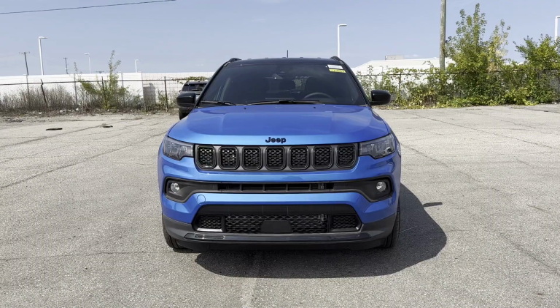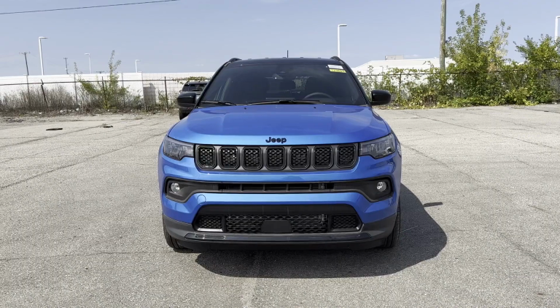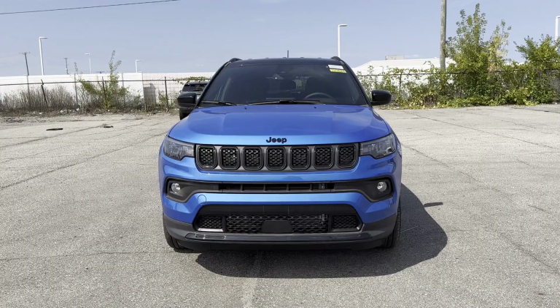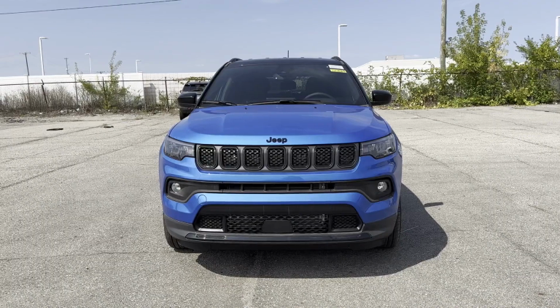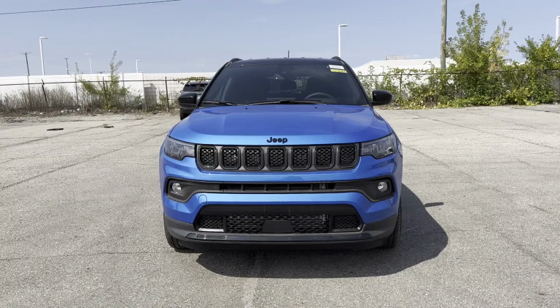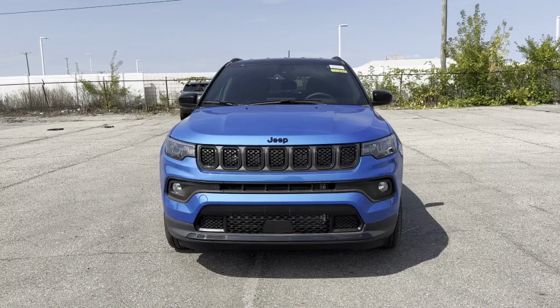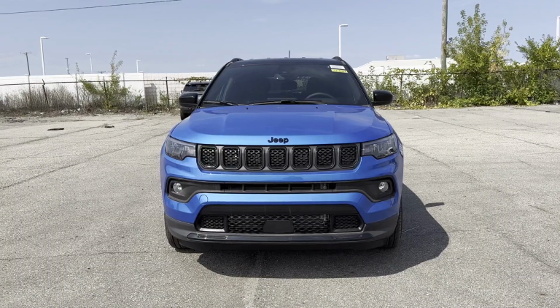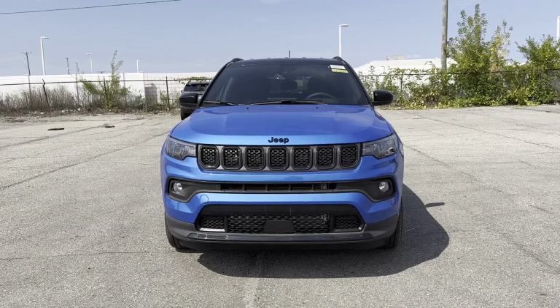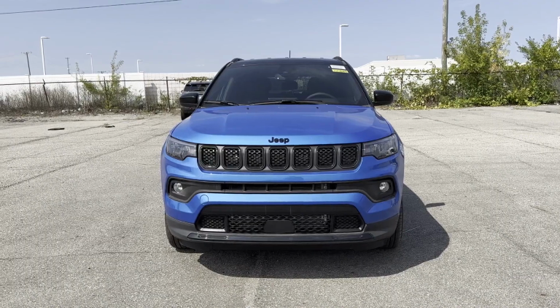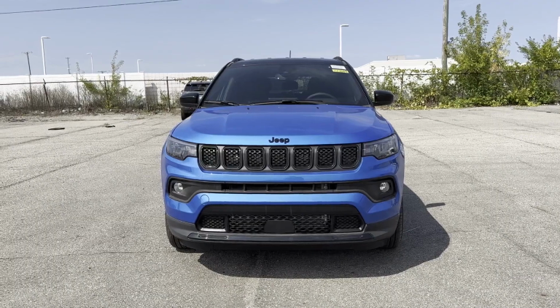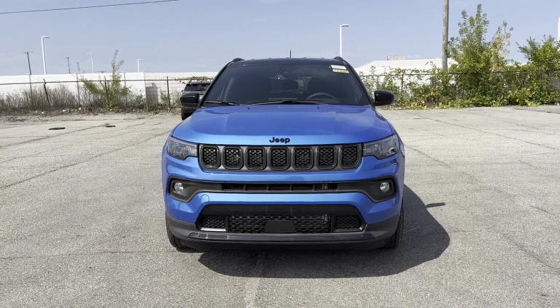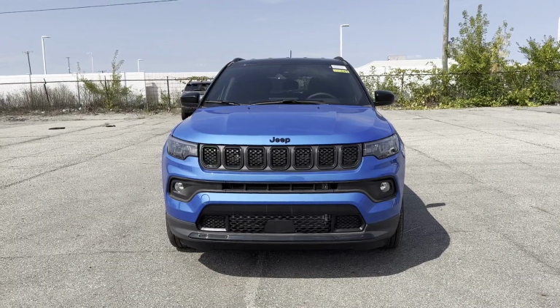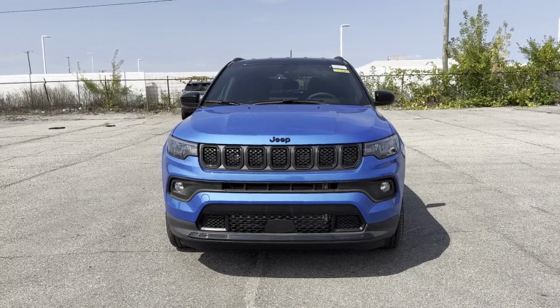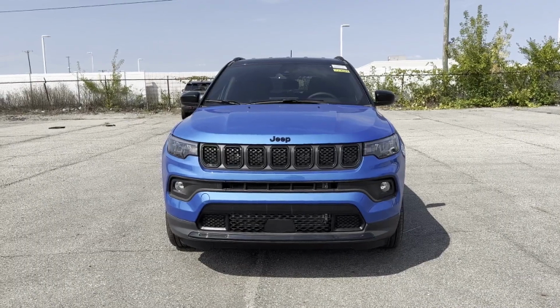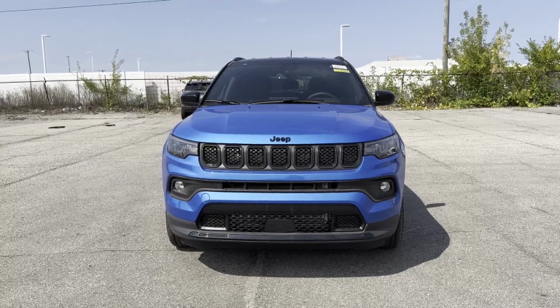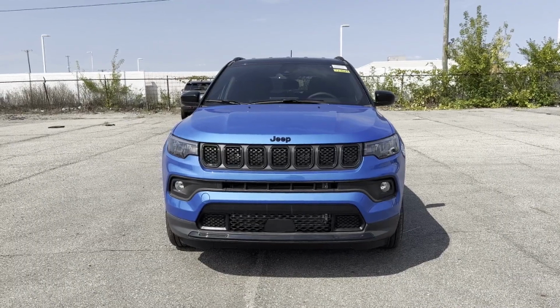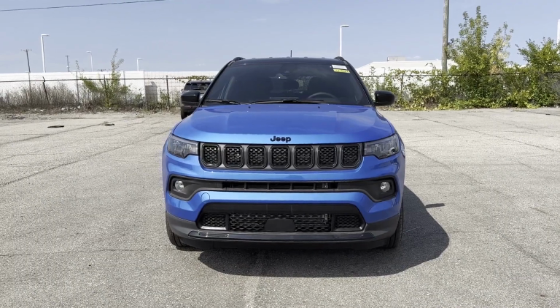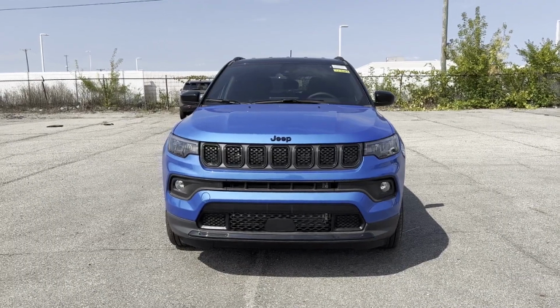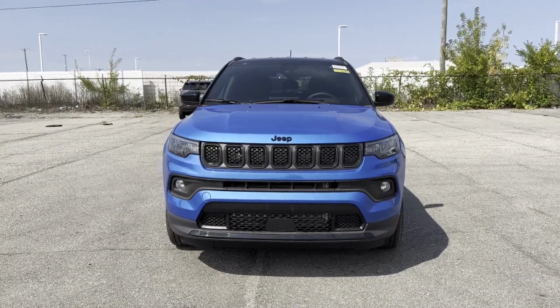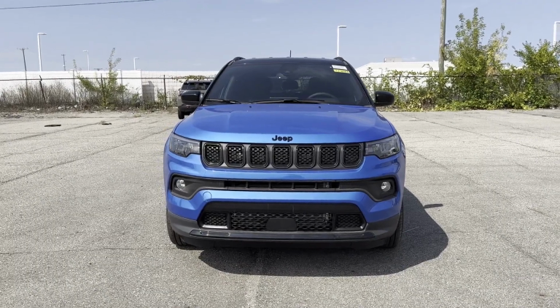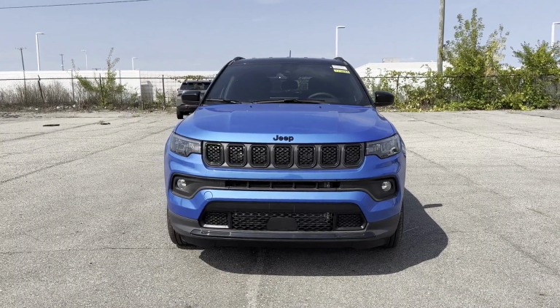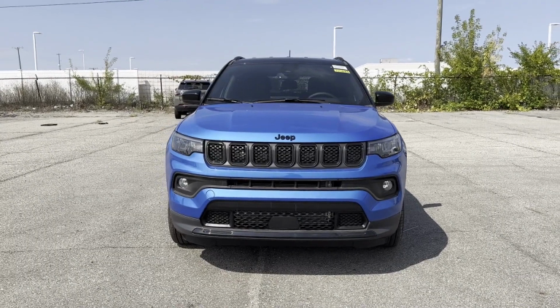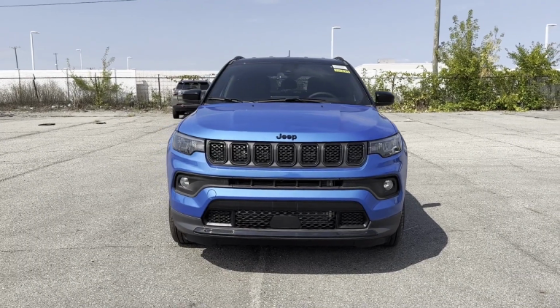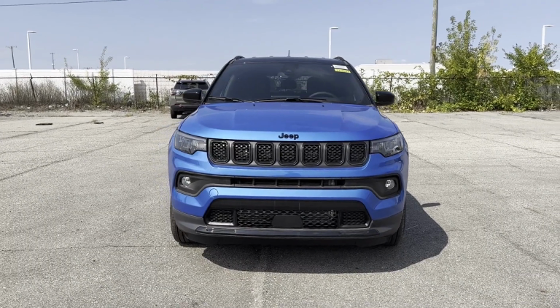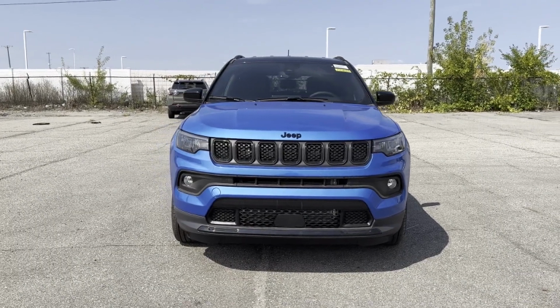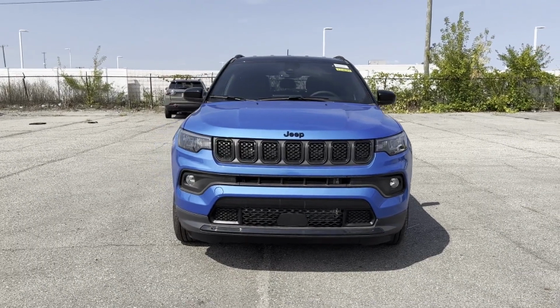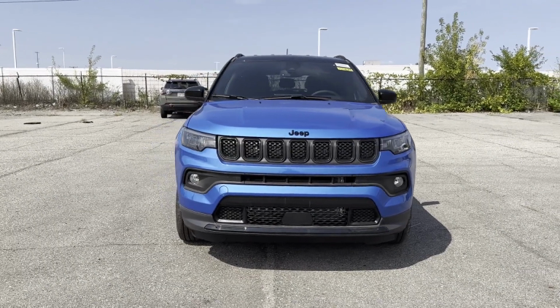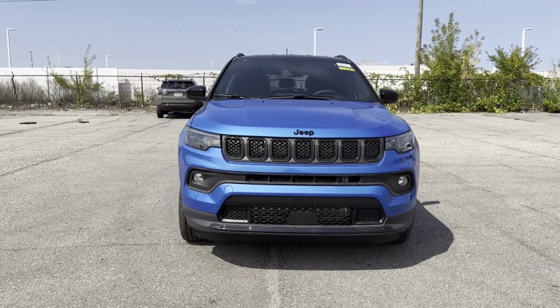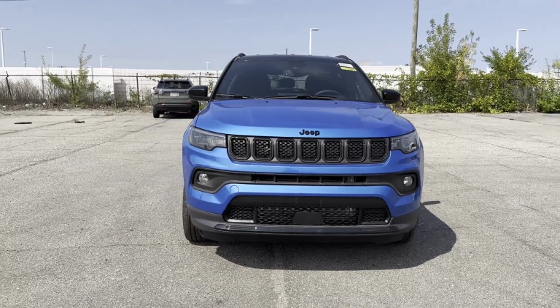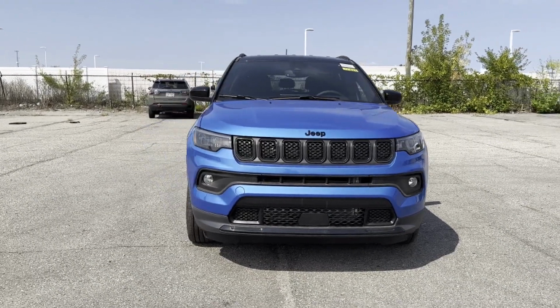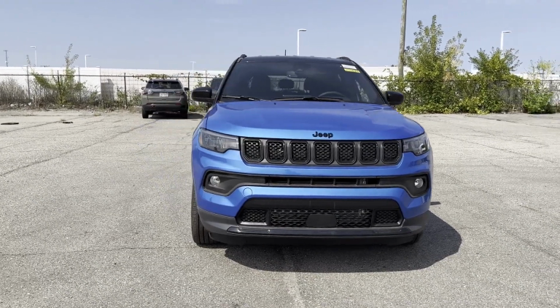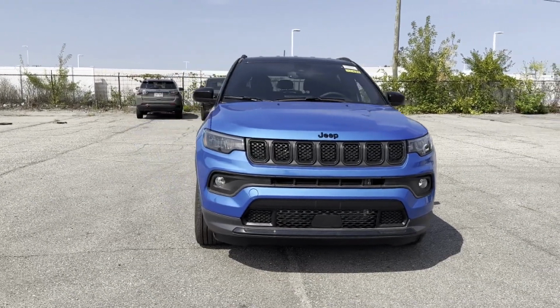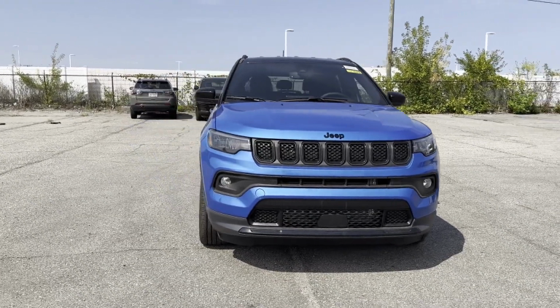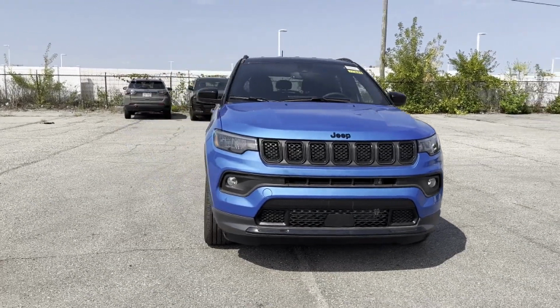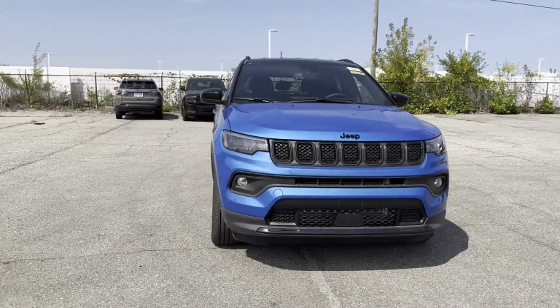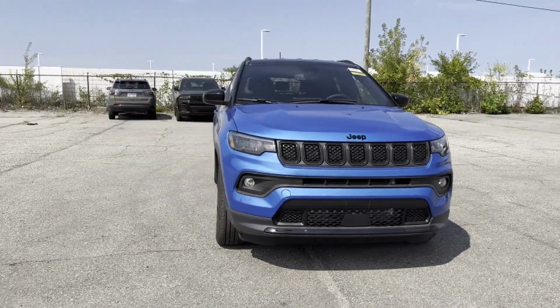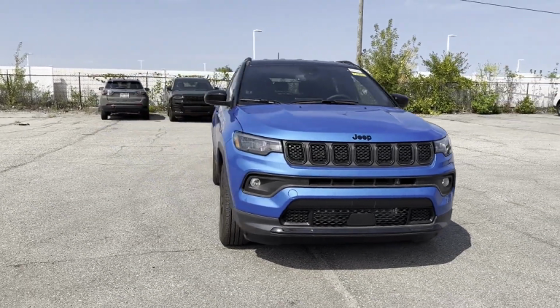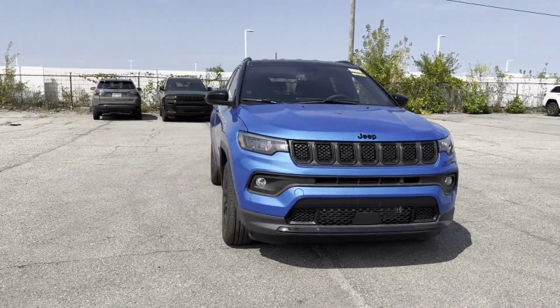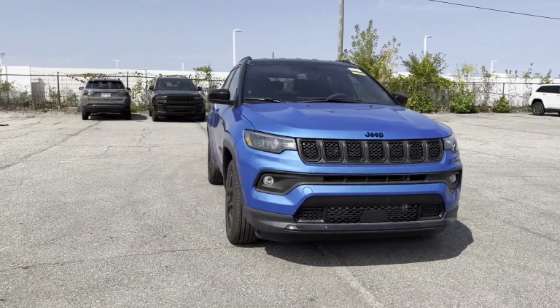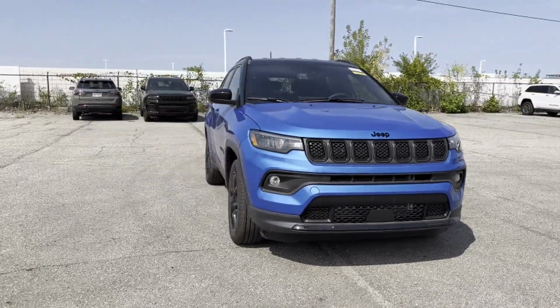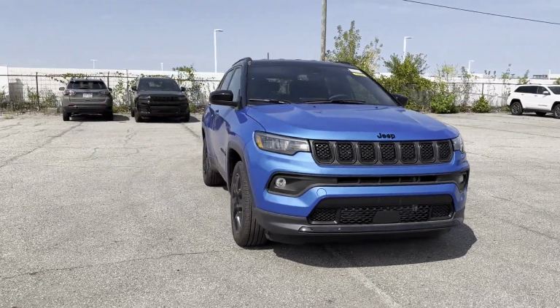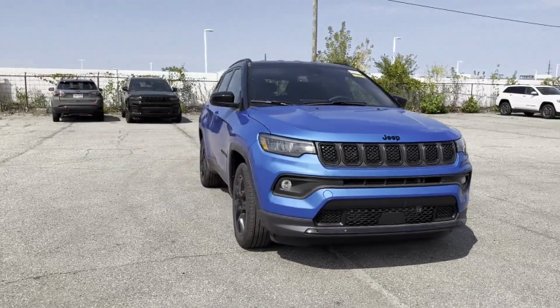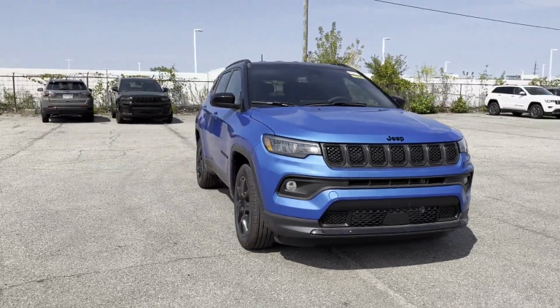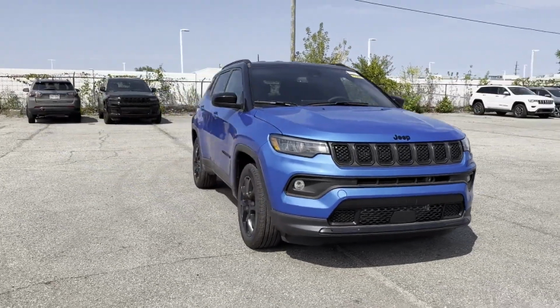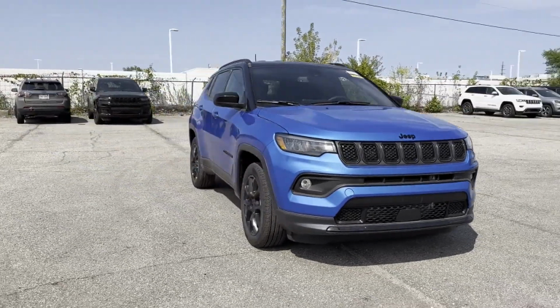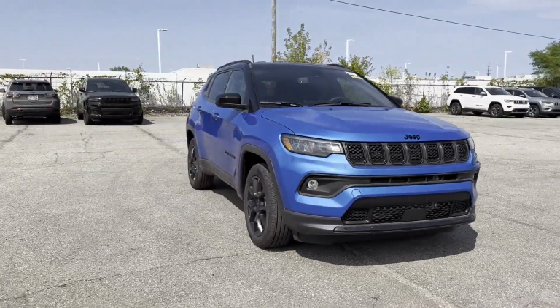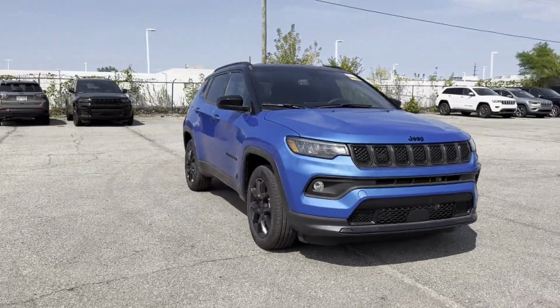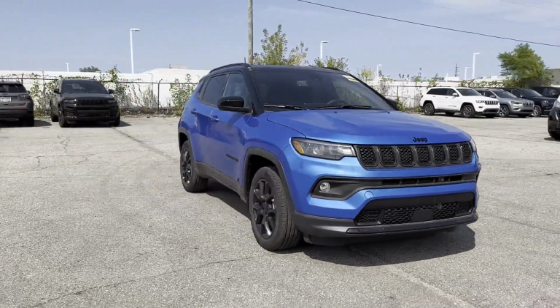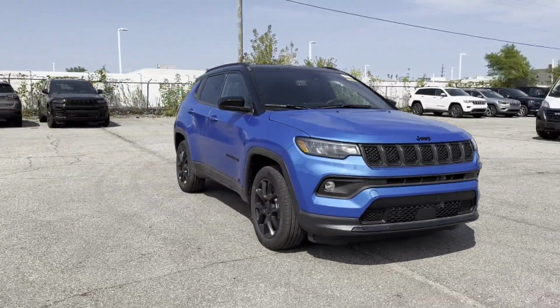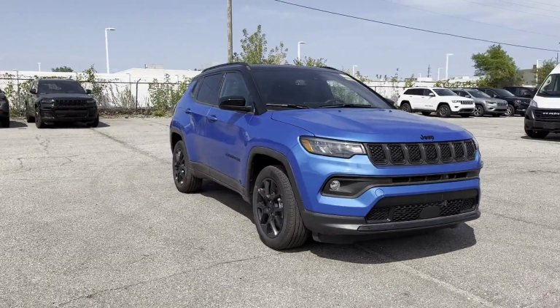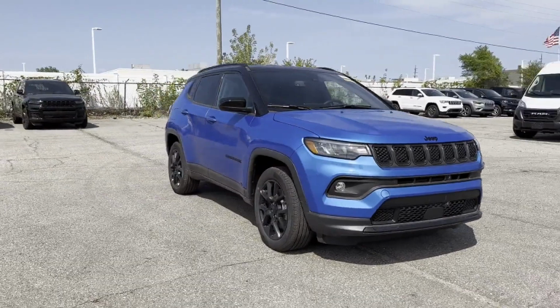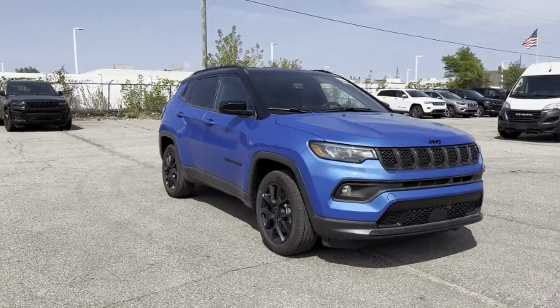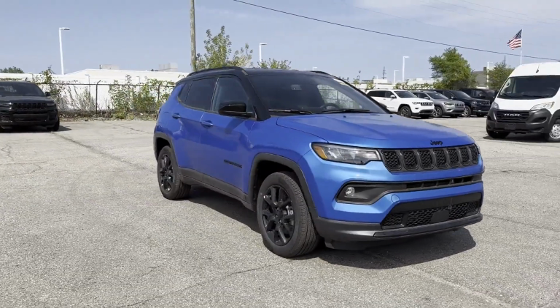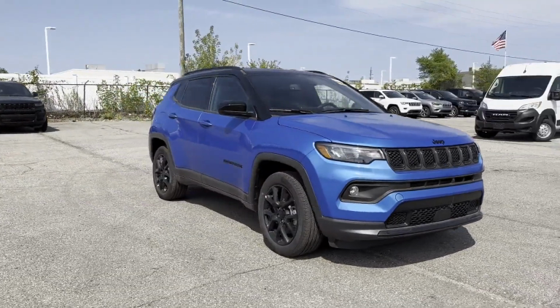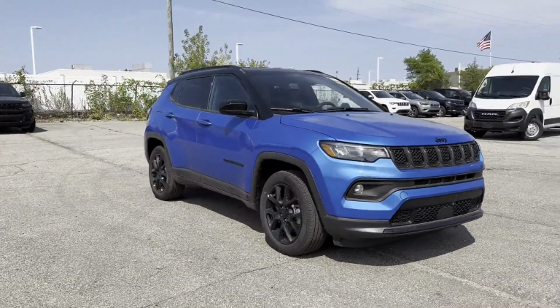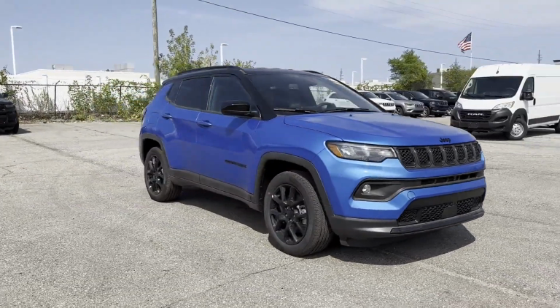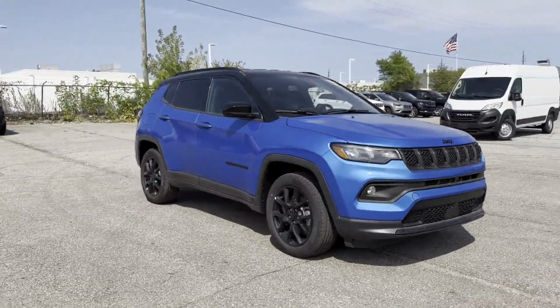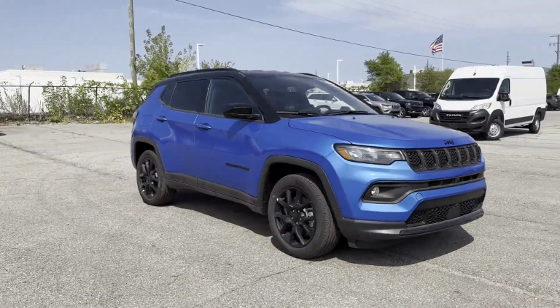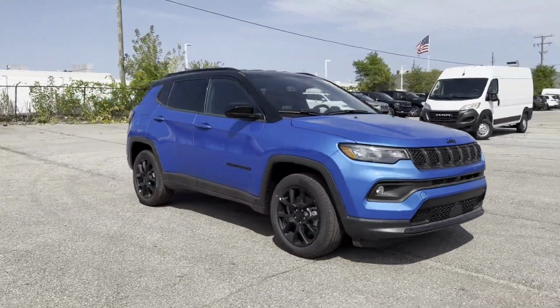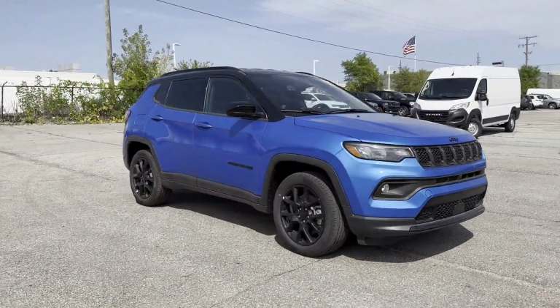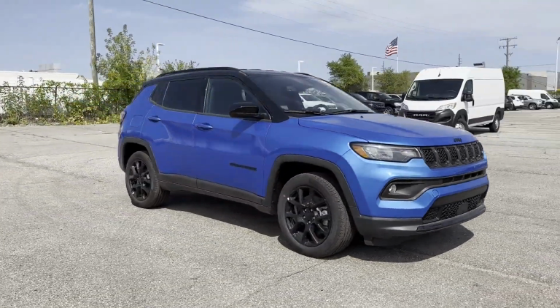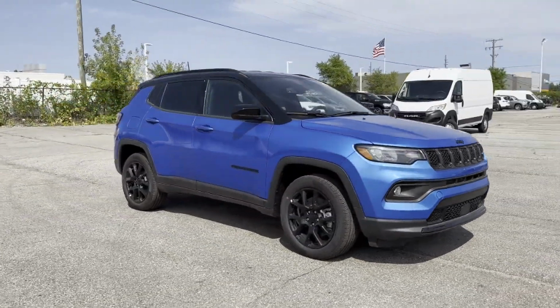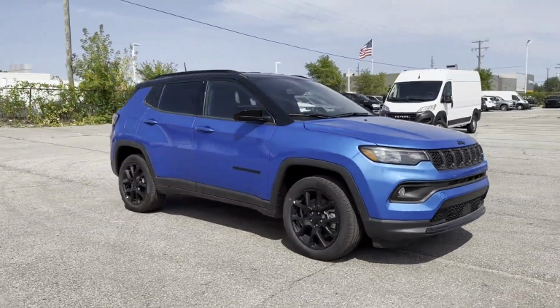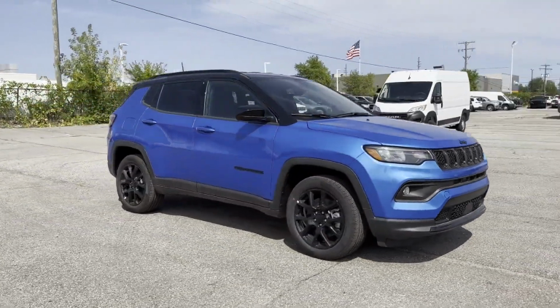2023 Jeep Compass. This SUV offers space as well as power and performance.